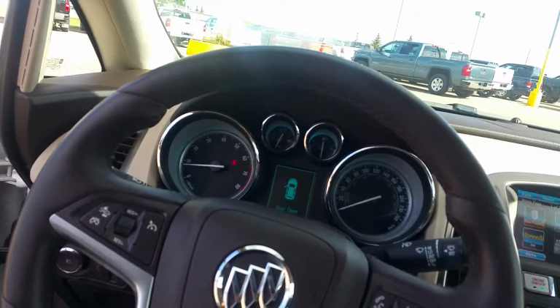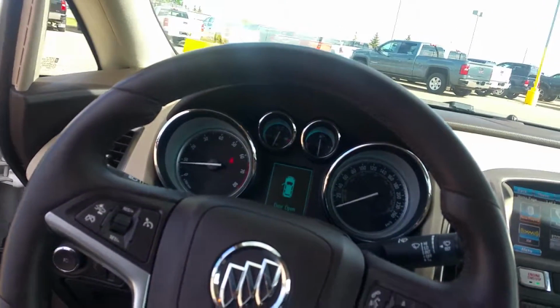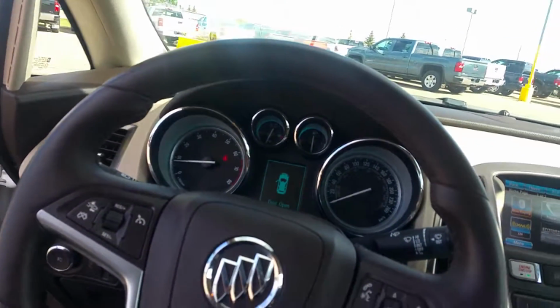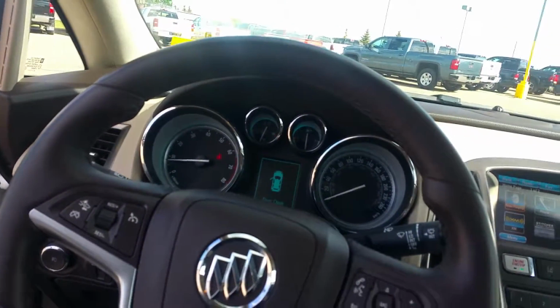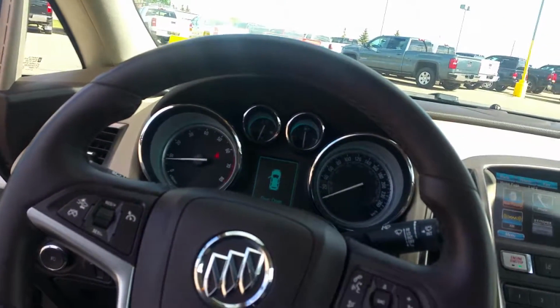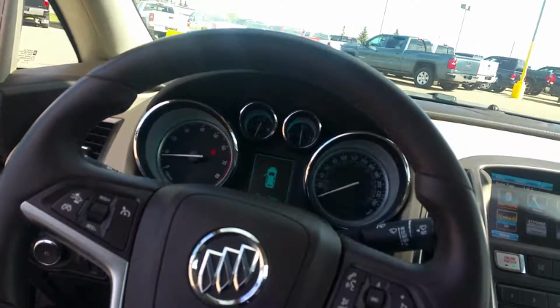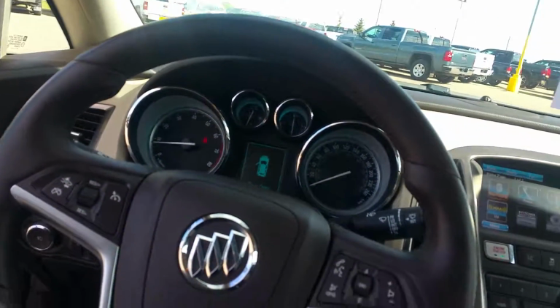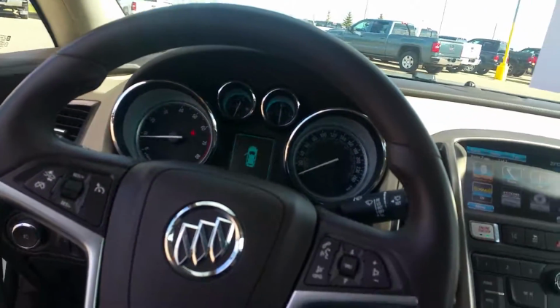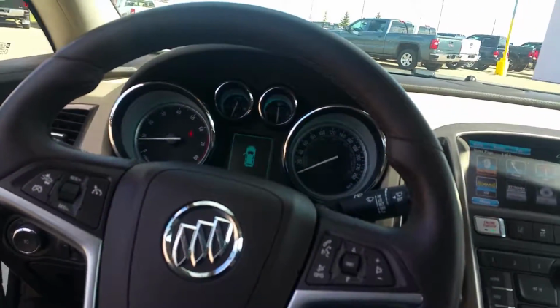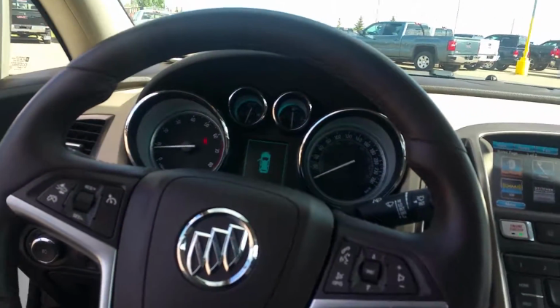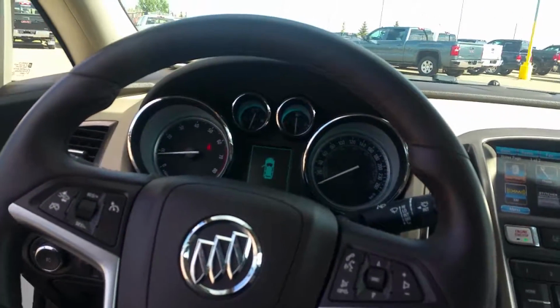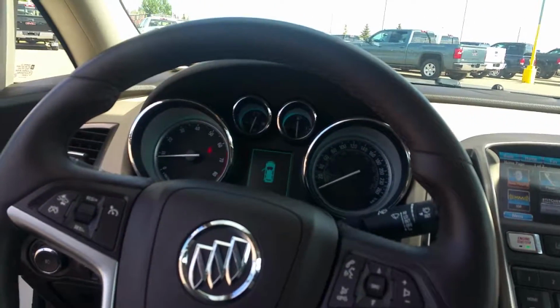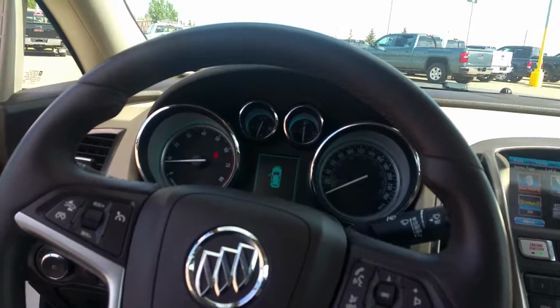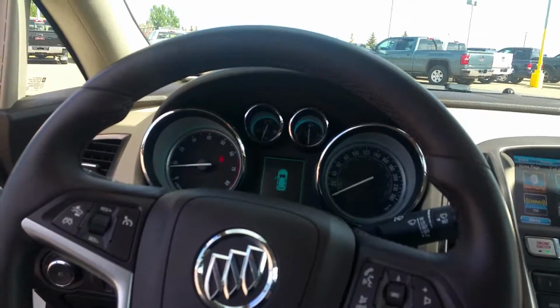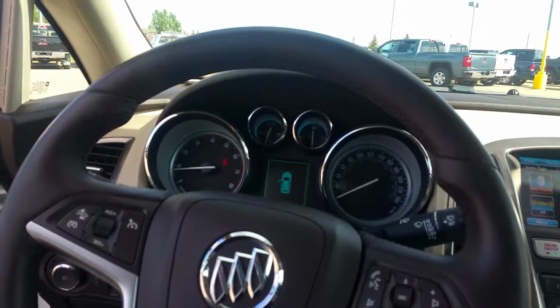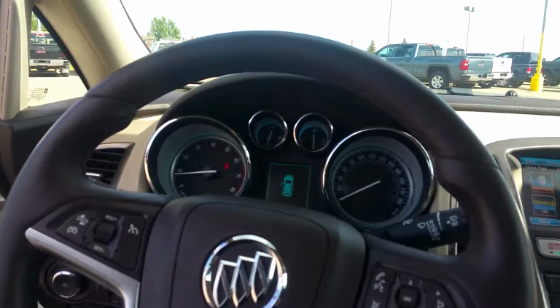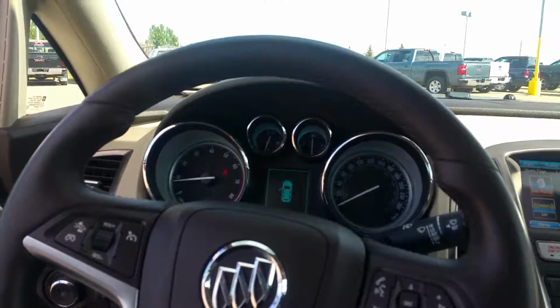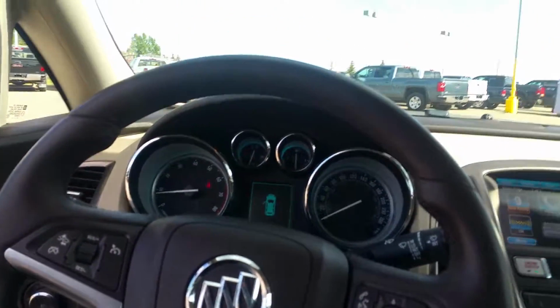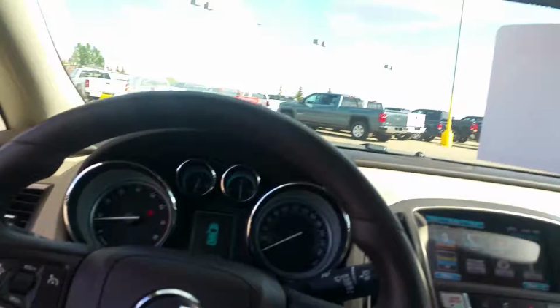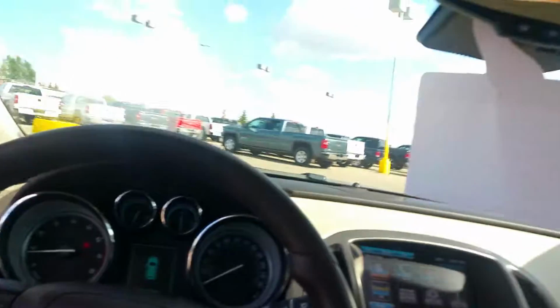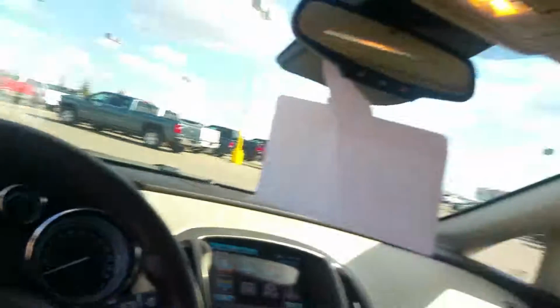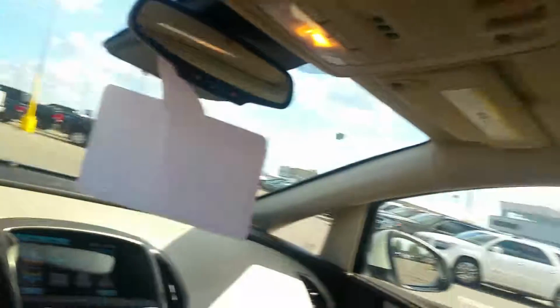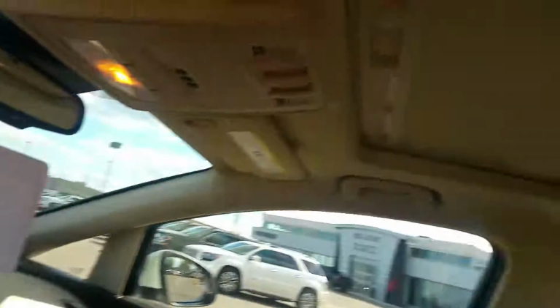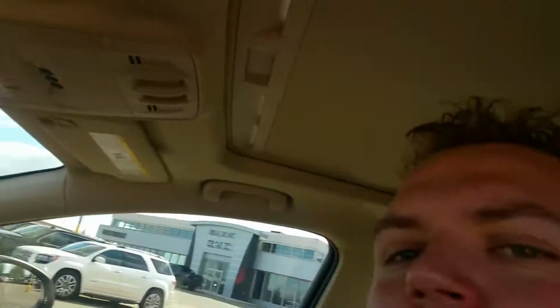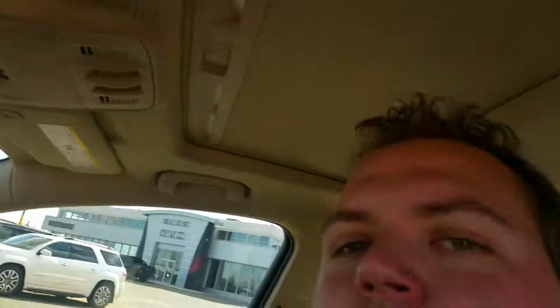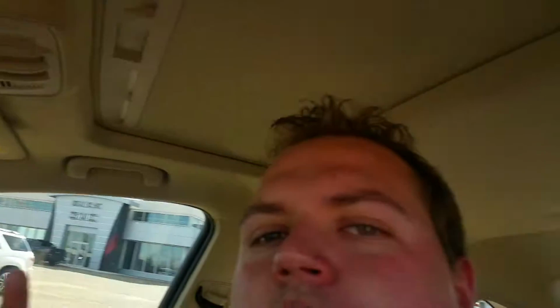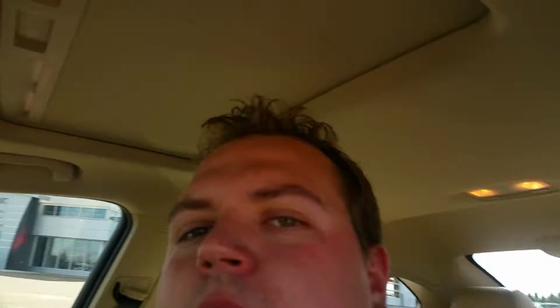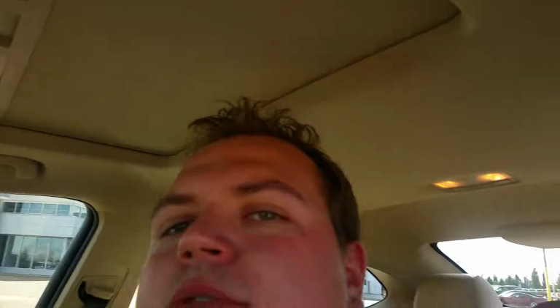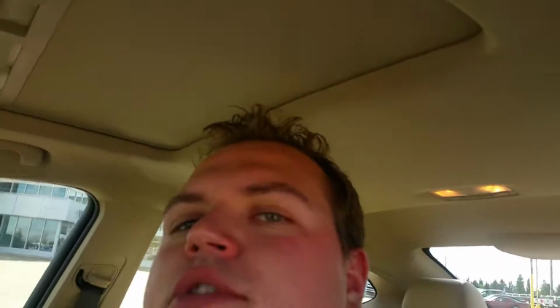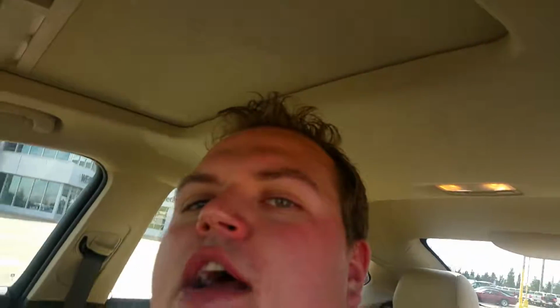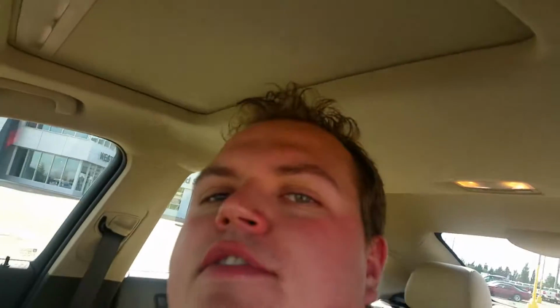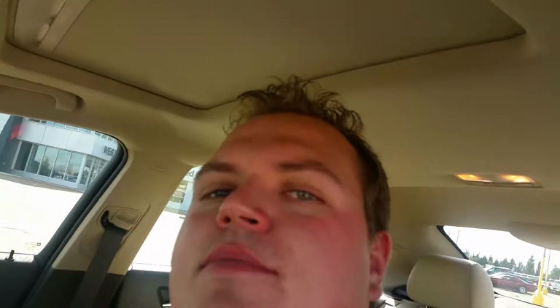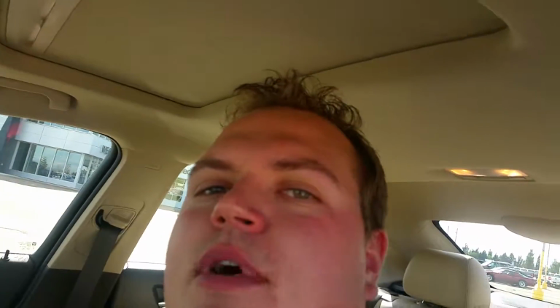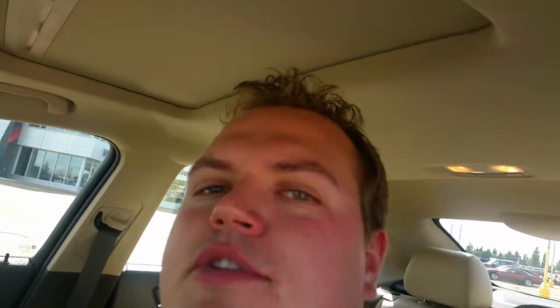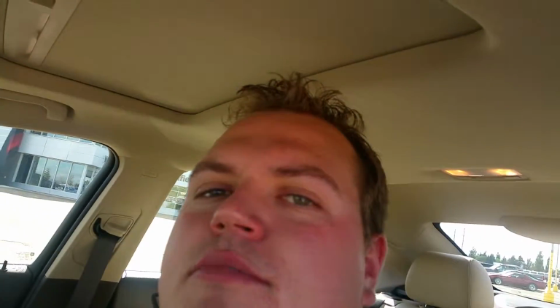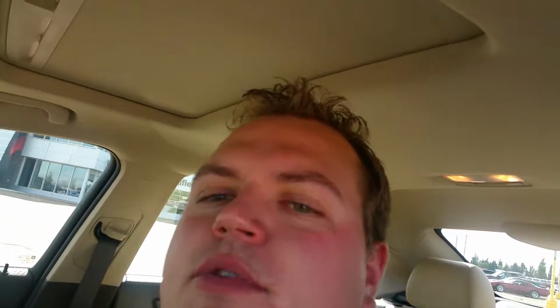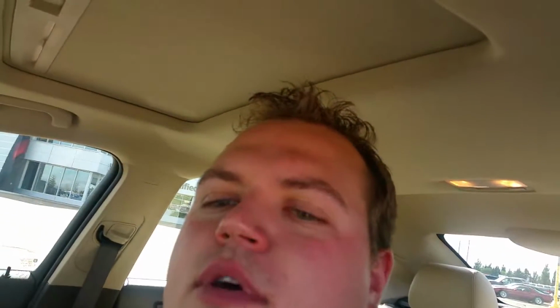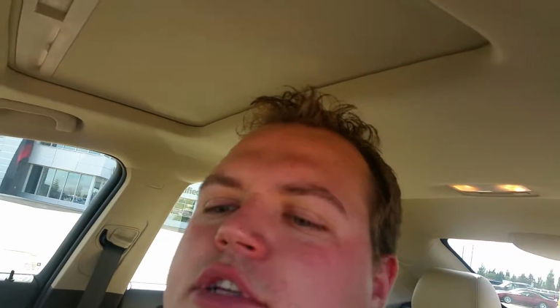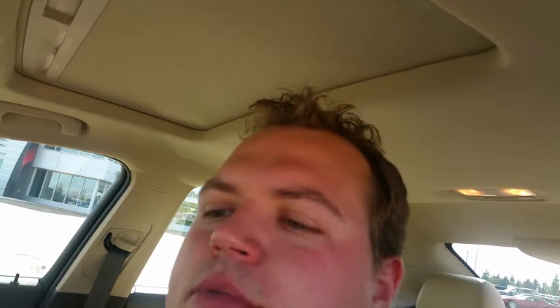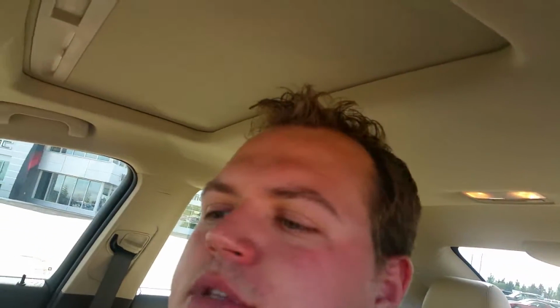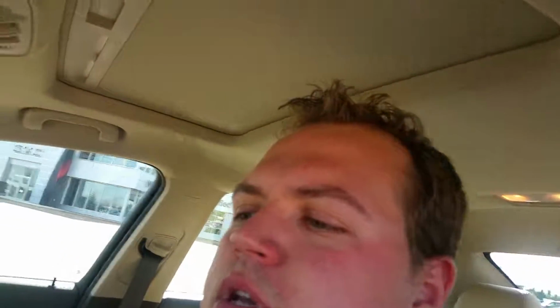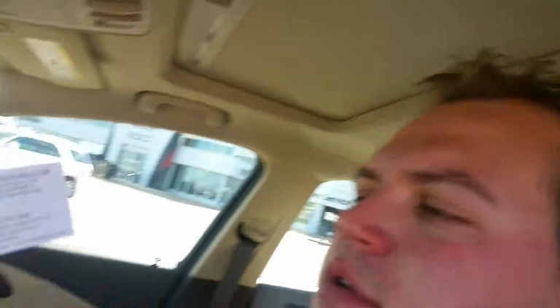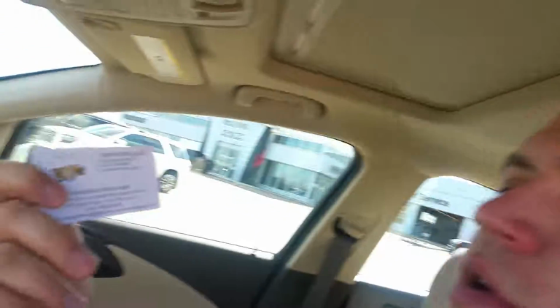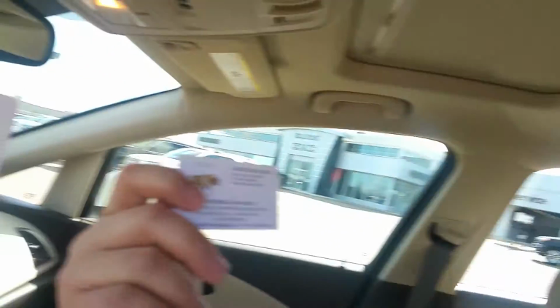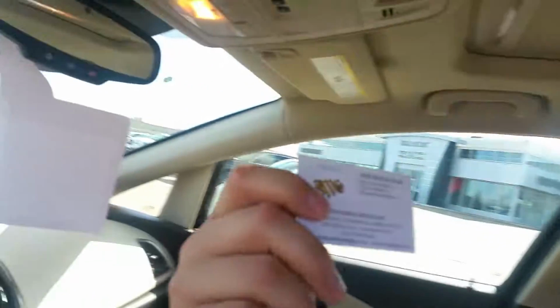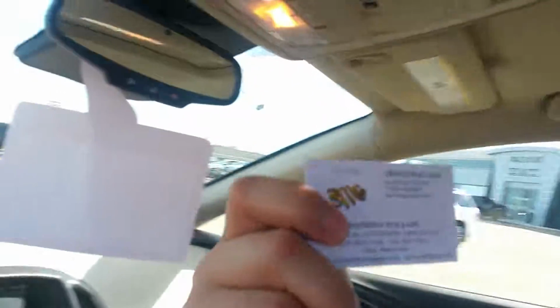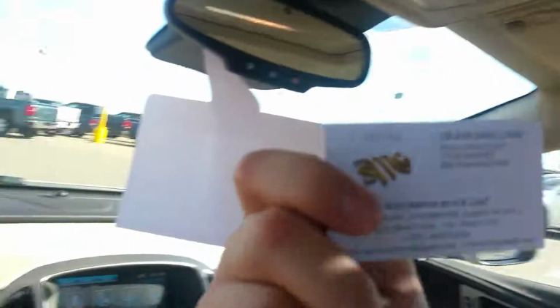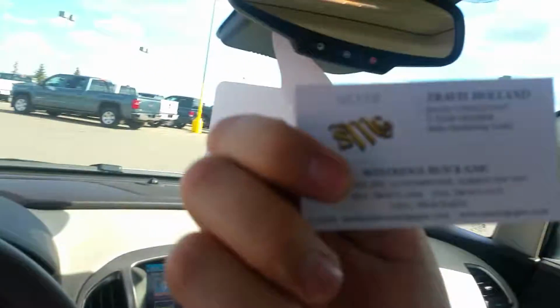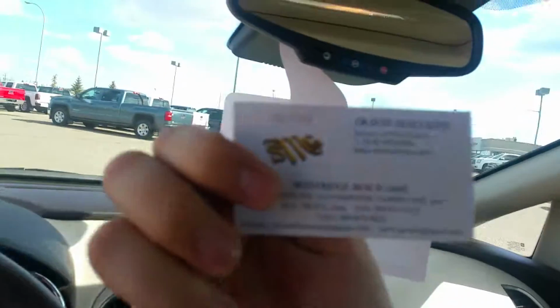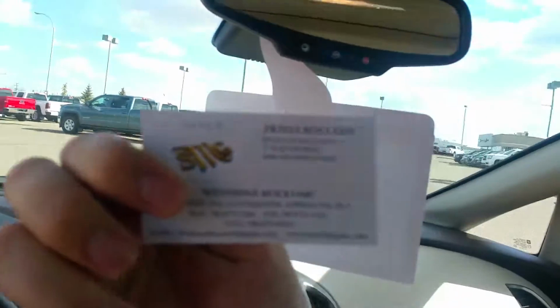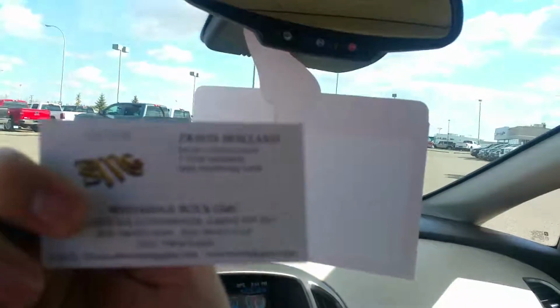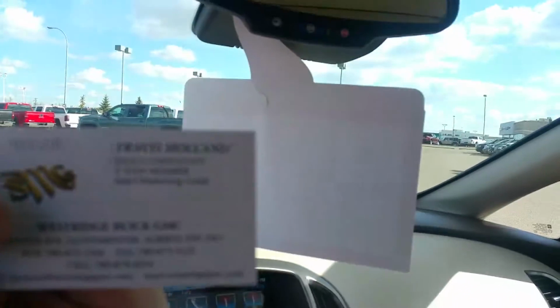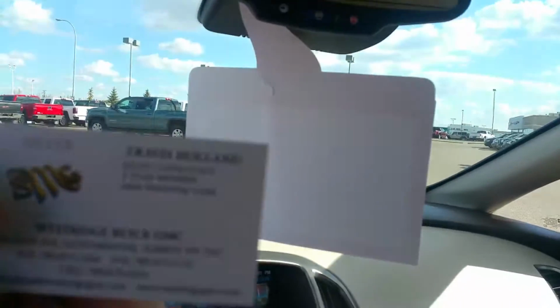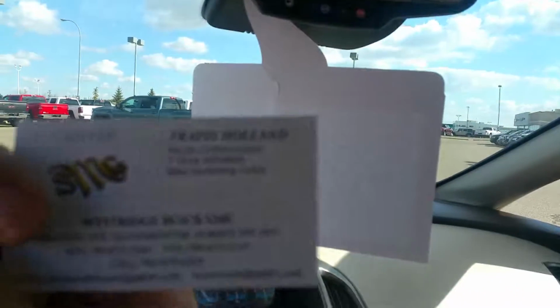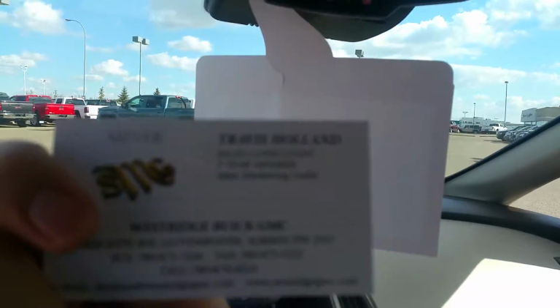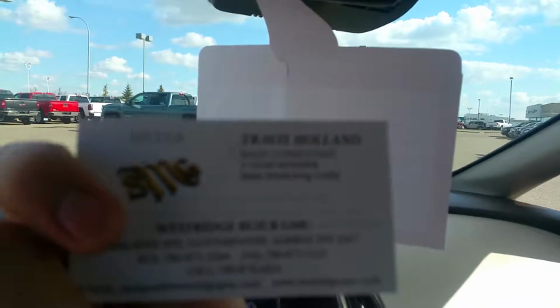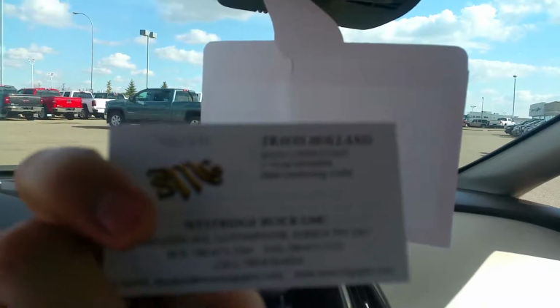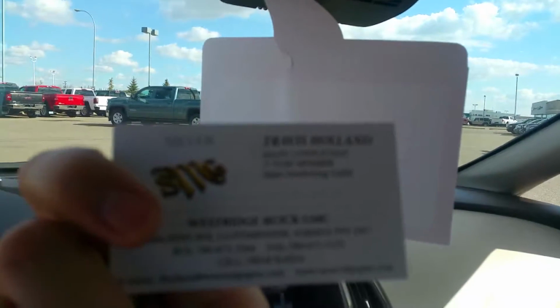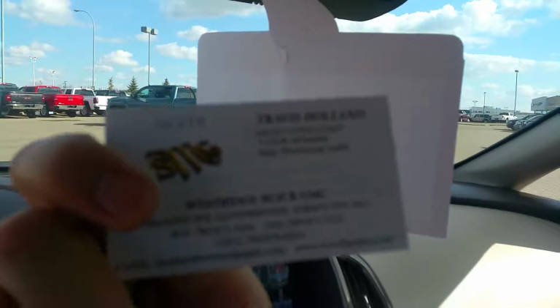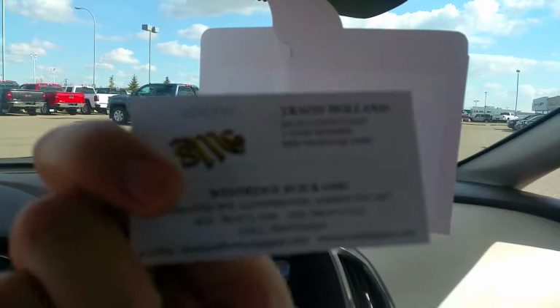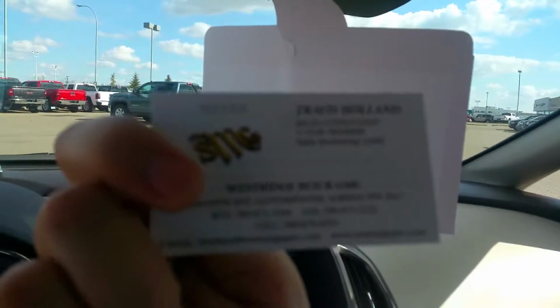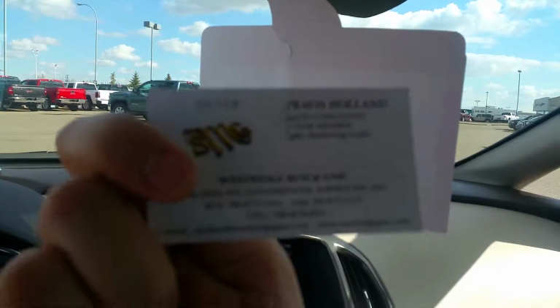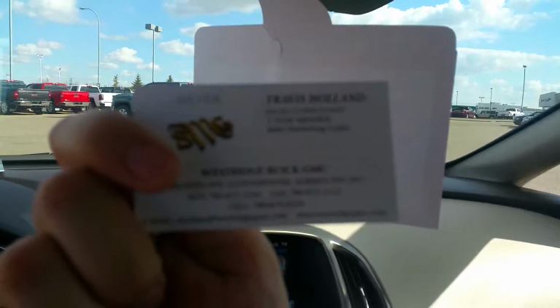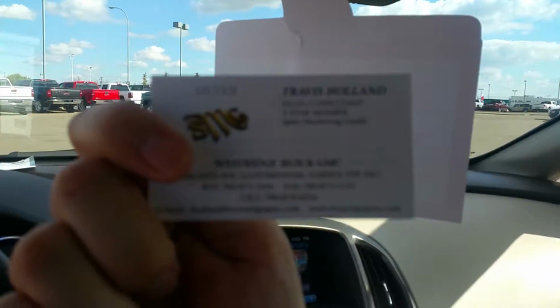Let me know when I can take the car to you. Once again, my name is Travis from Westwood Buick GMC. There's my contact information.